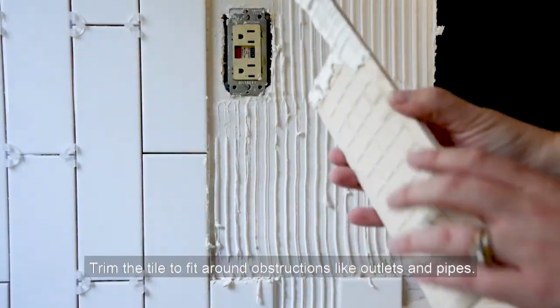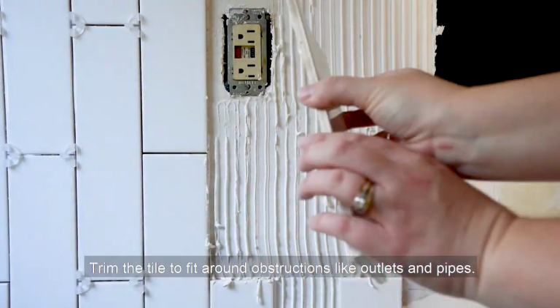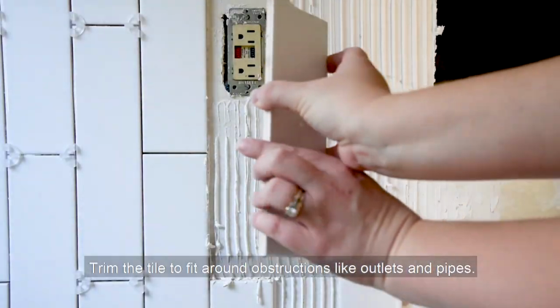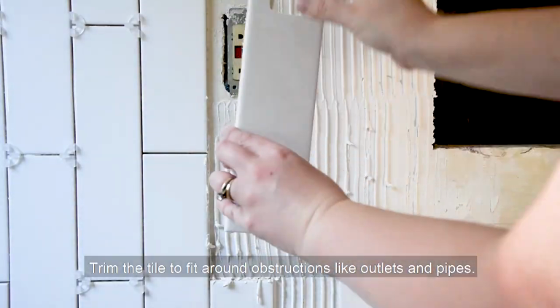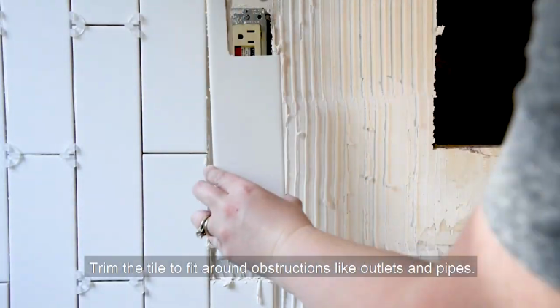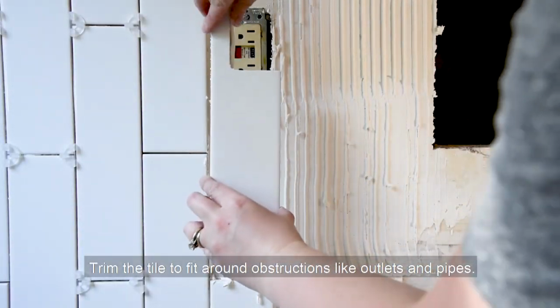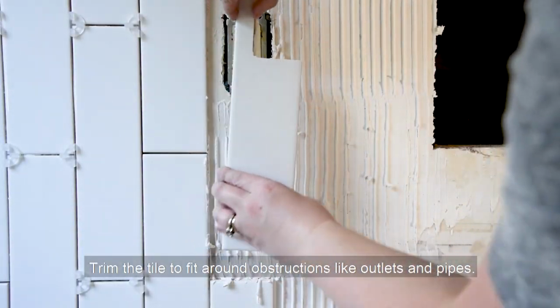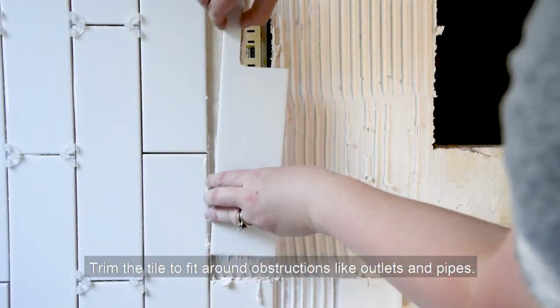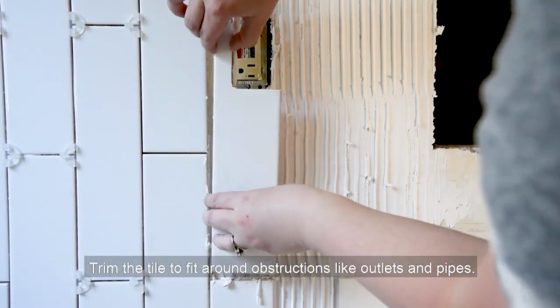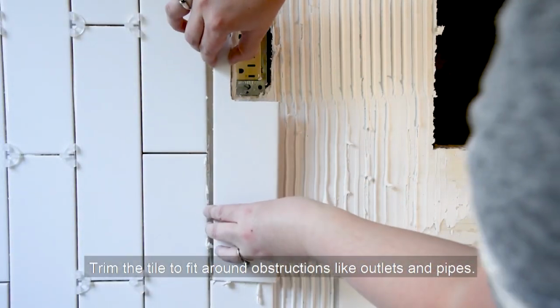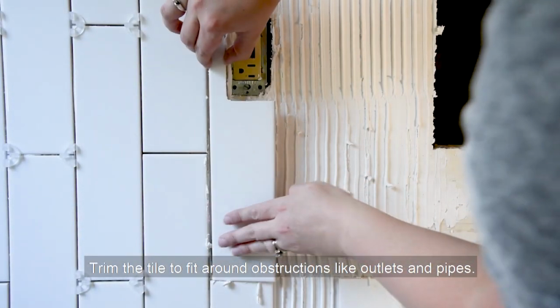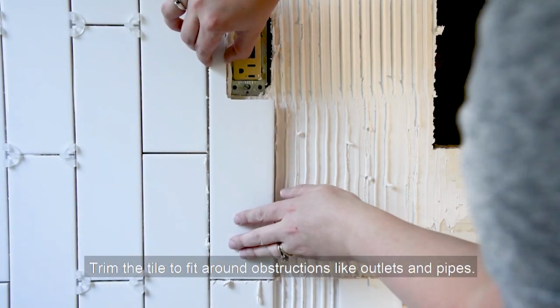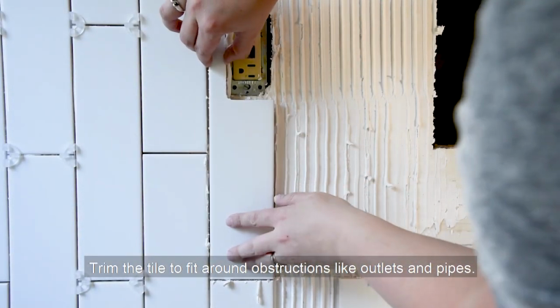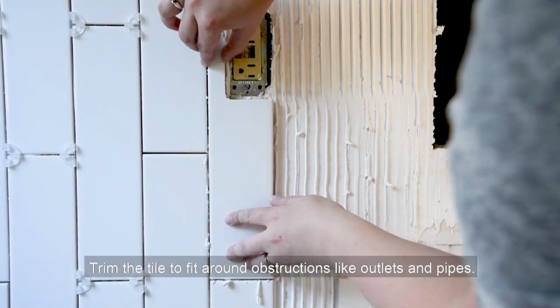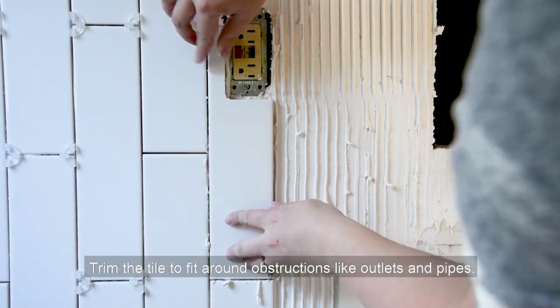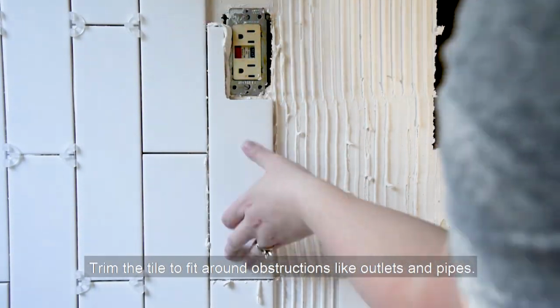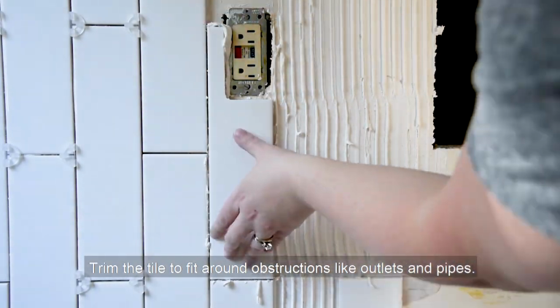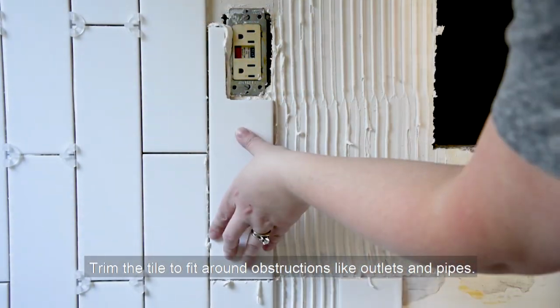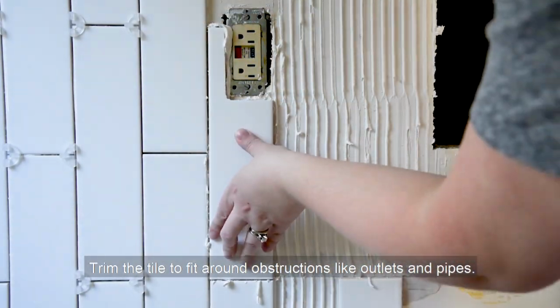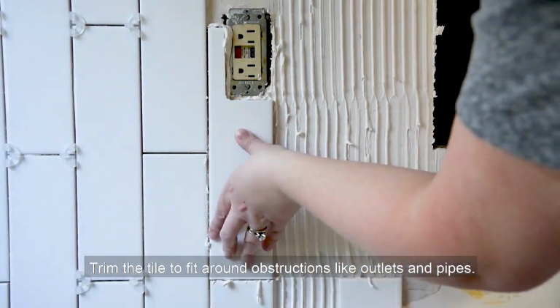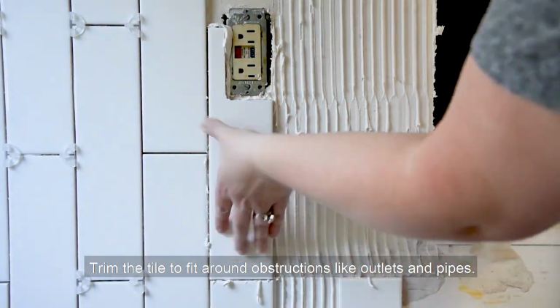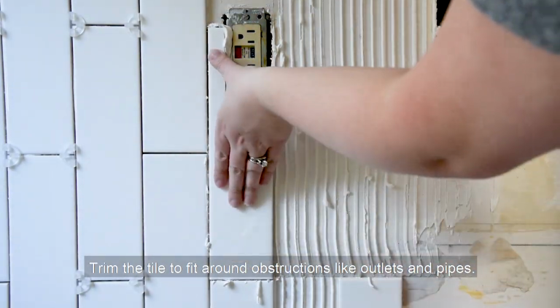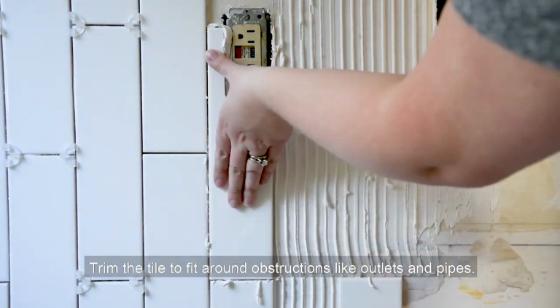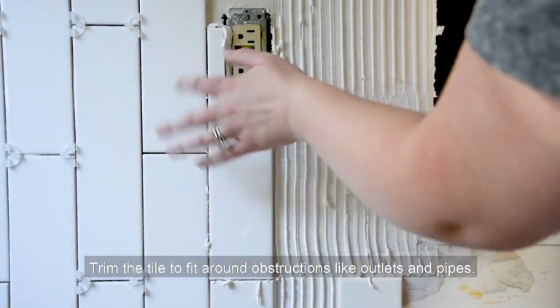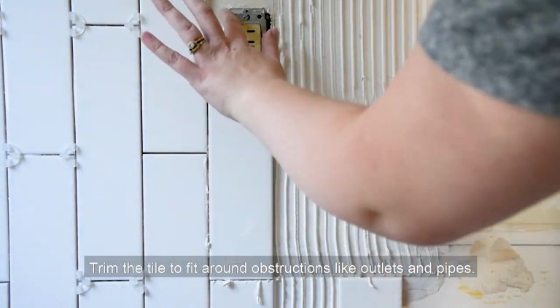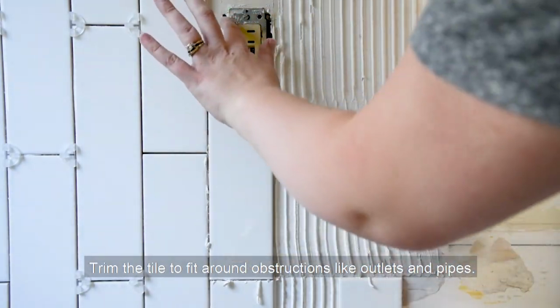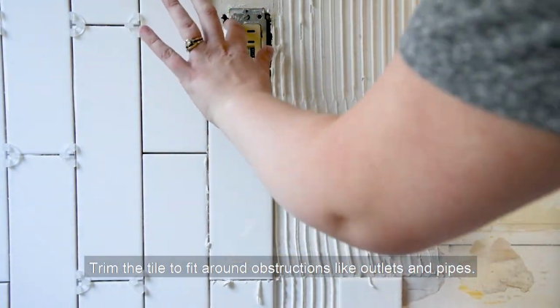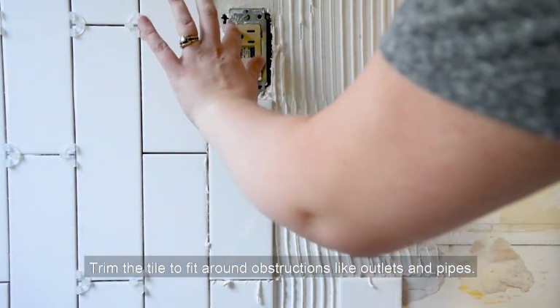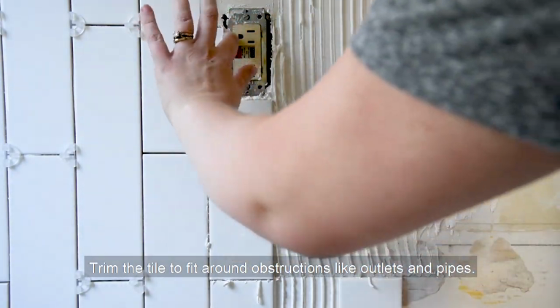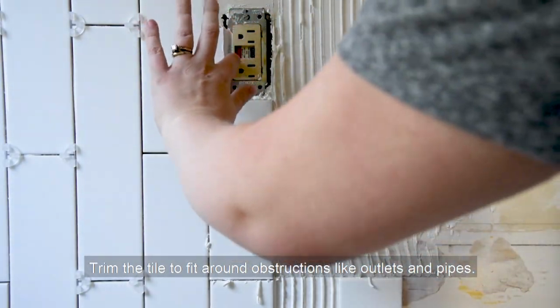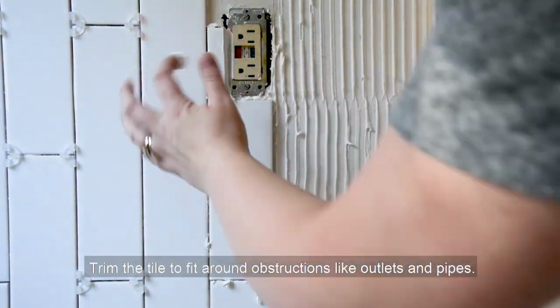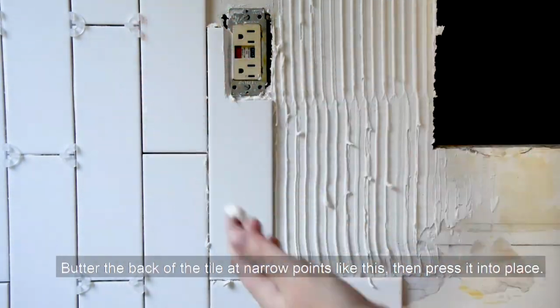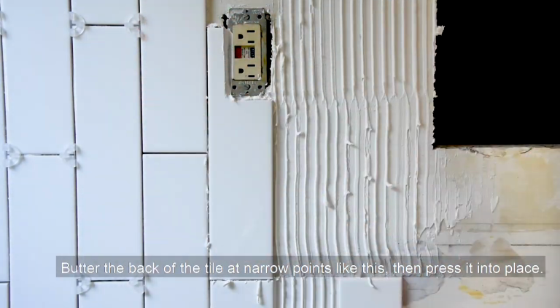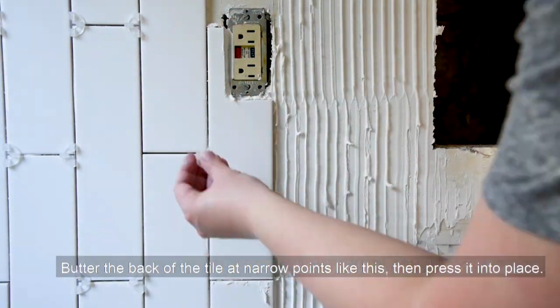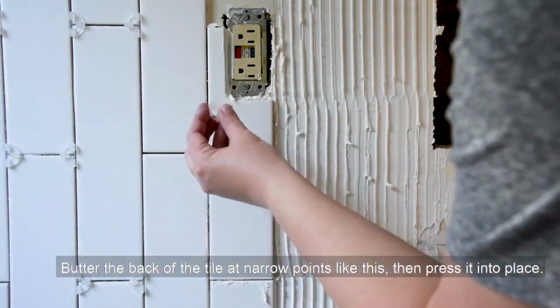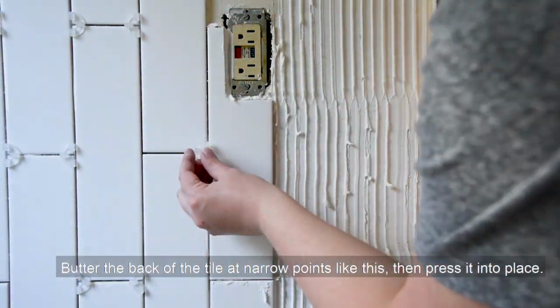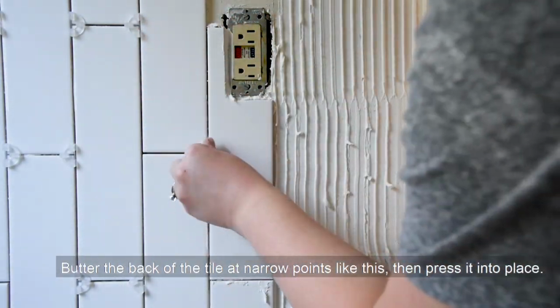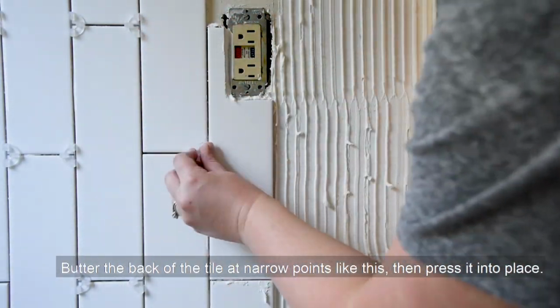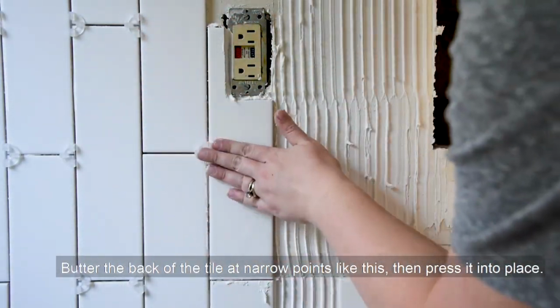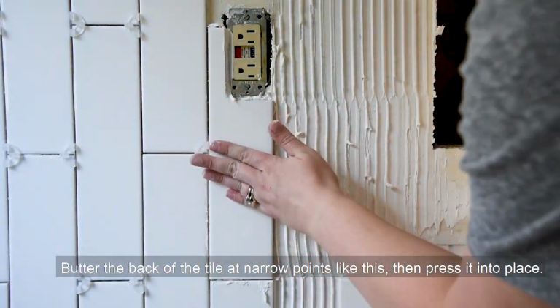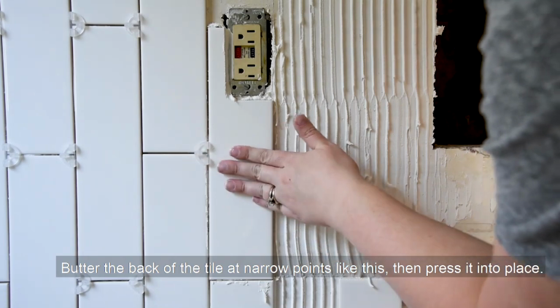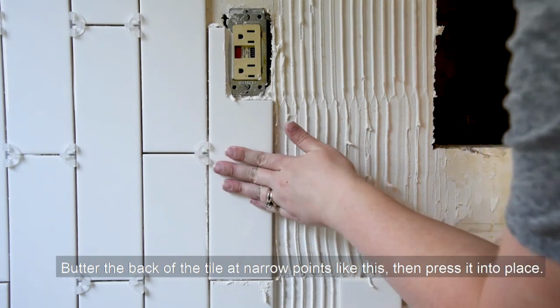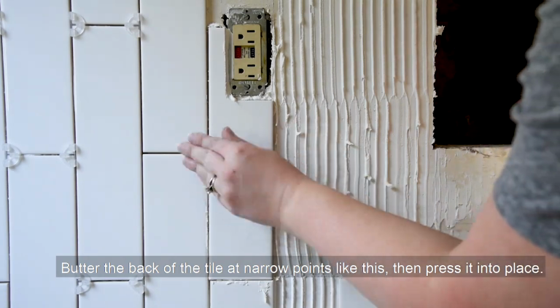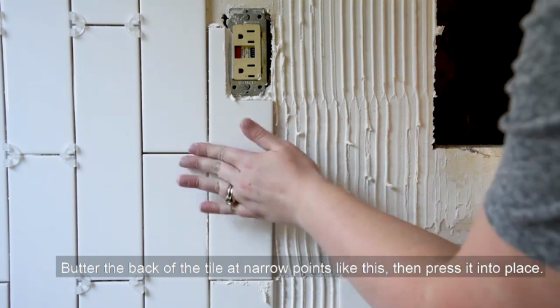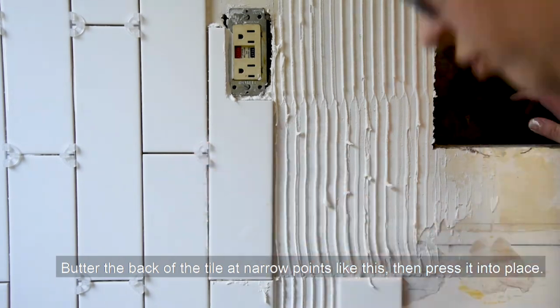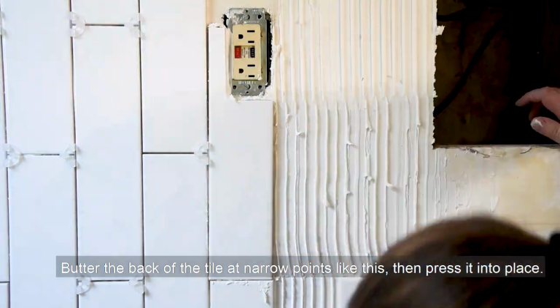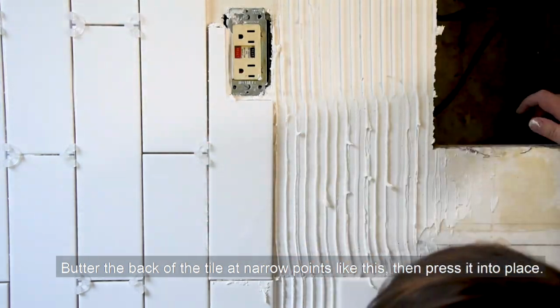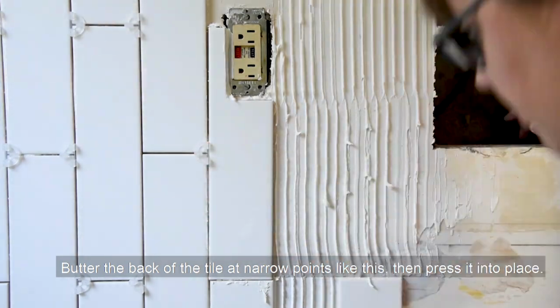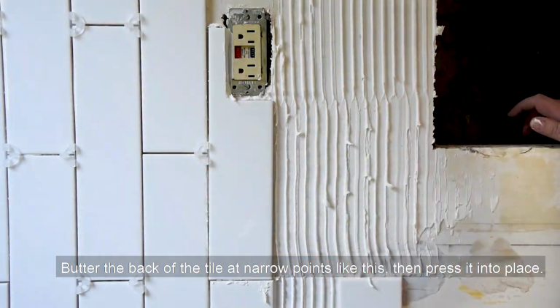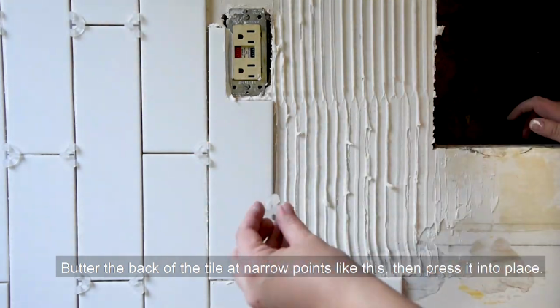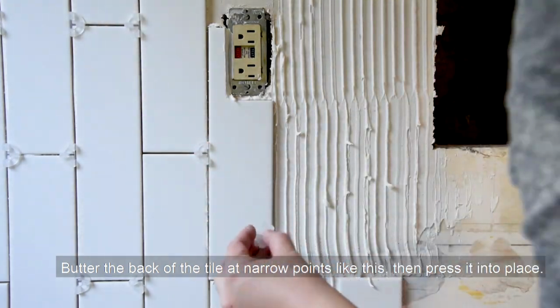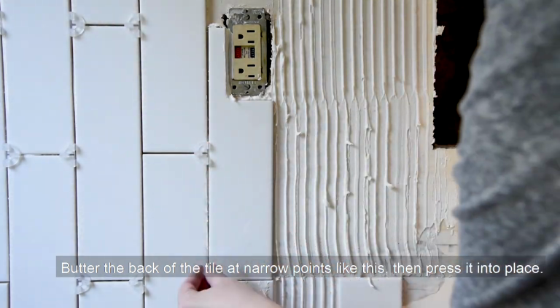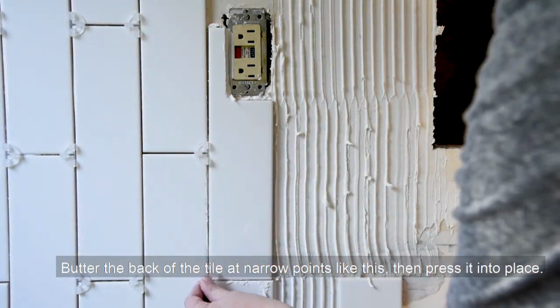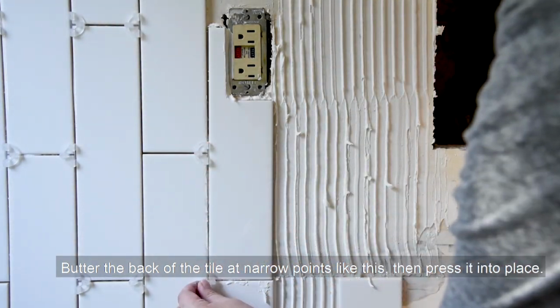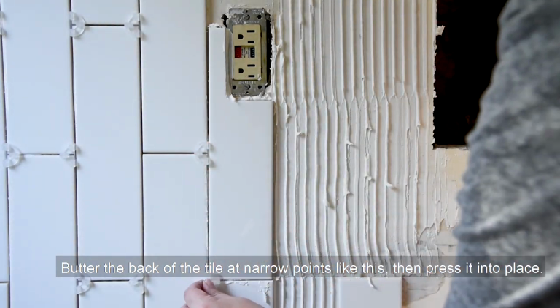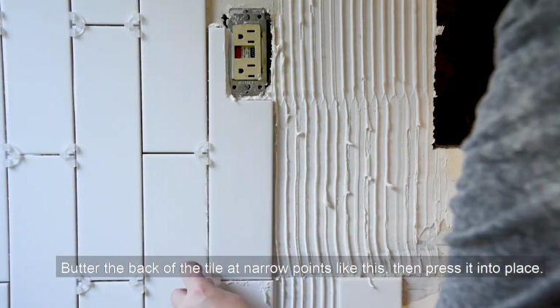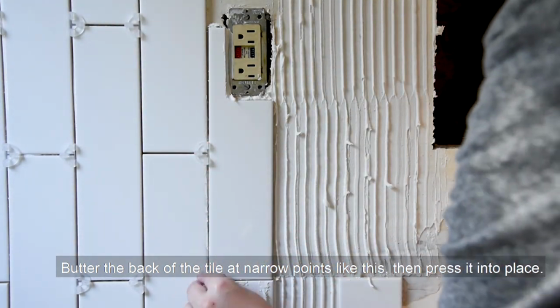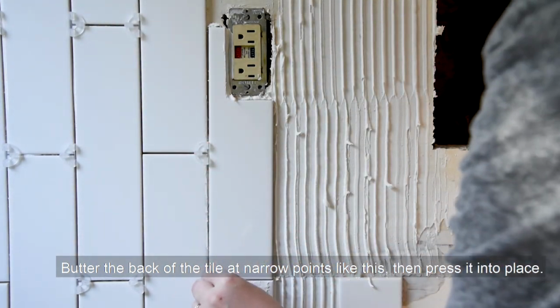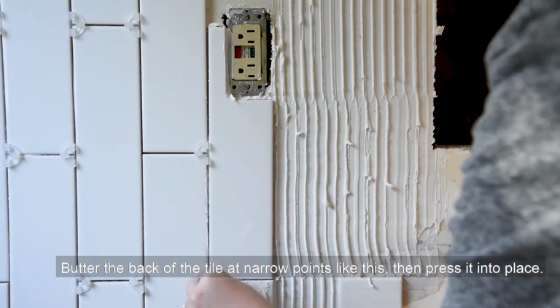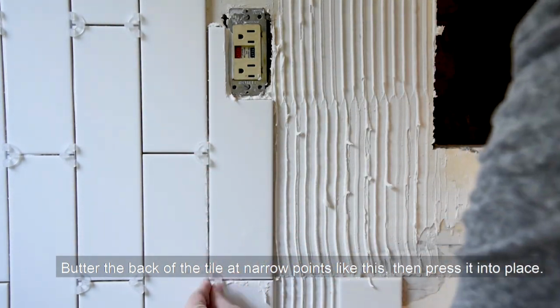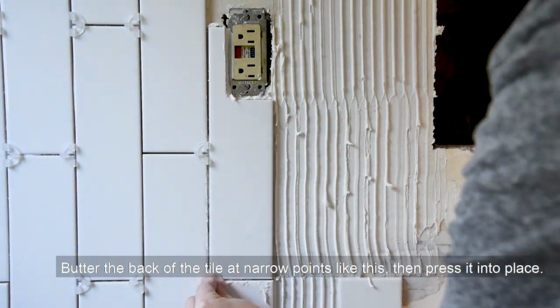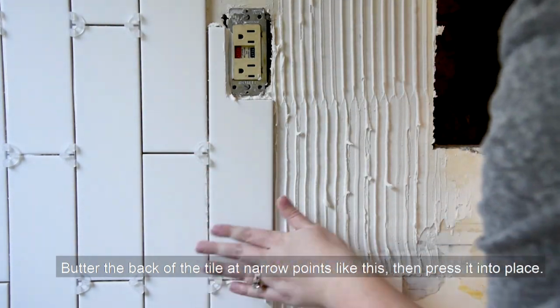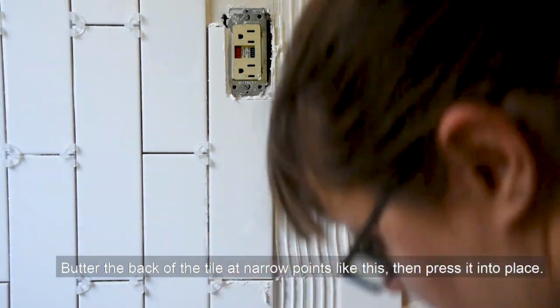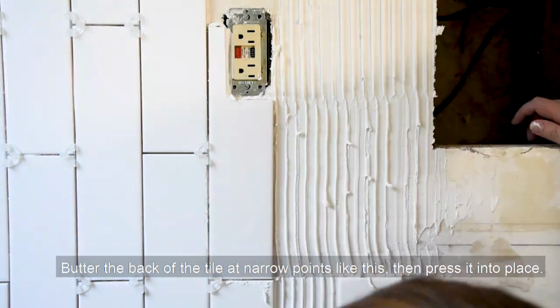Trim the tile to fit around obstructions like outlets and pipes. Butter the back of the tile at narrow points like this, then press it into place.